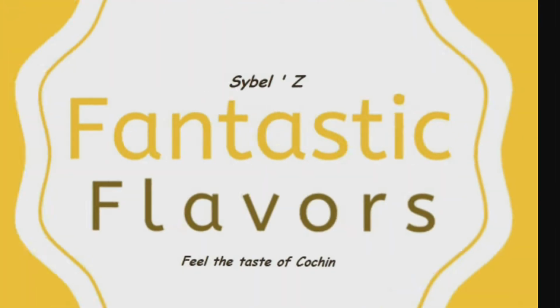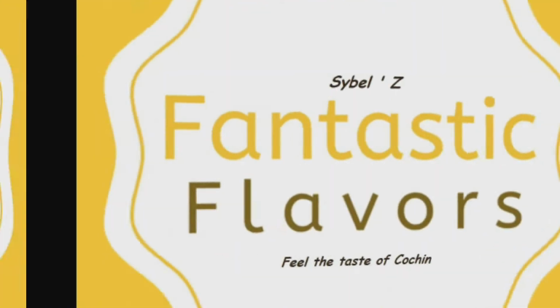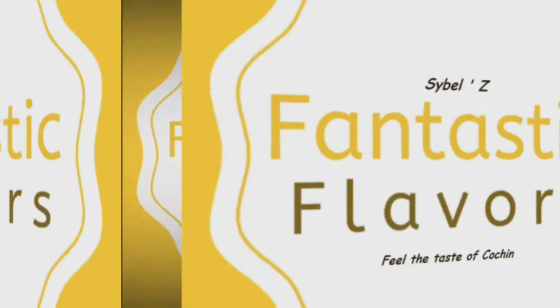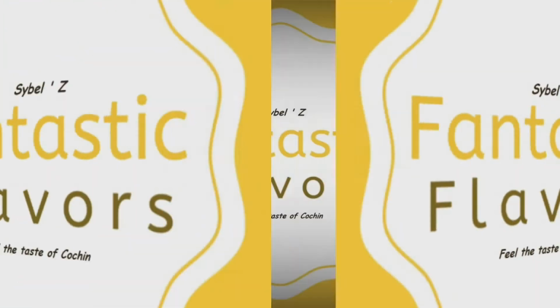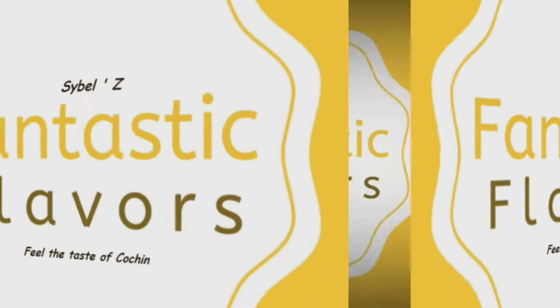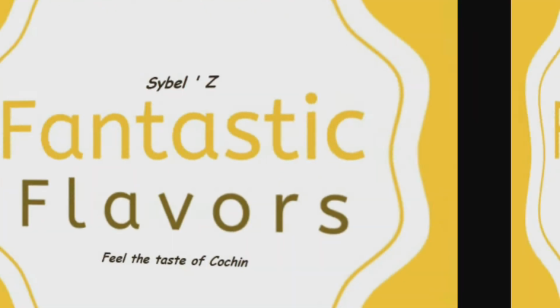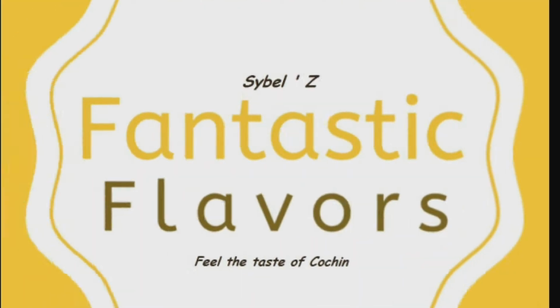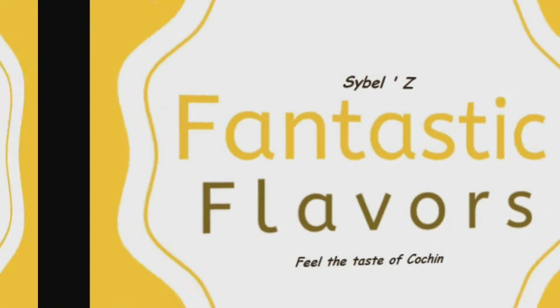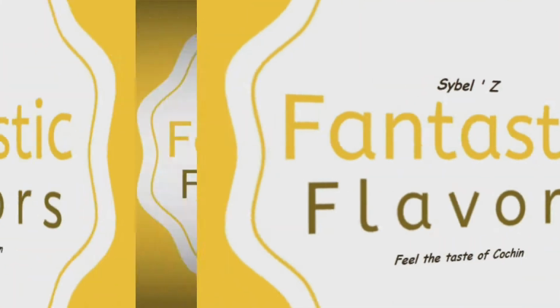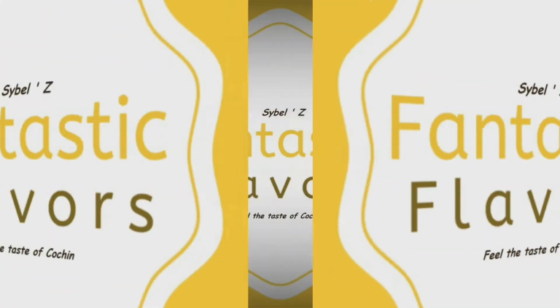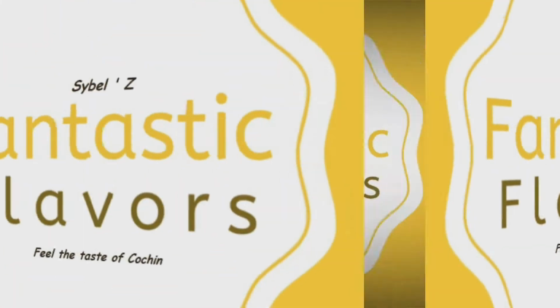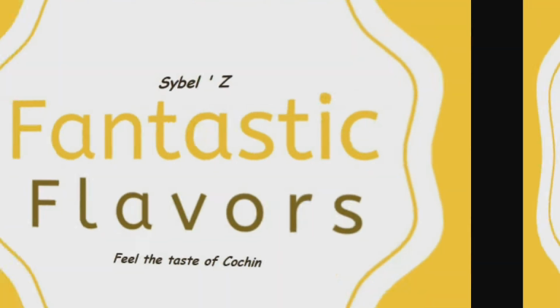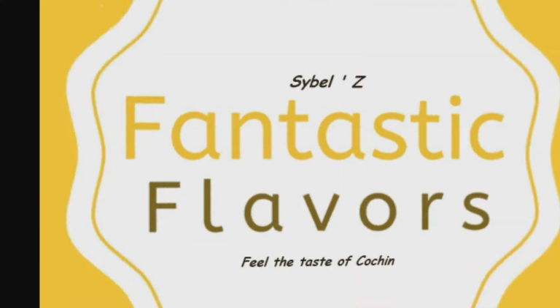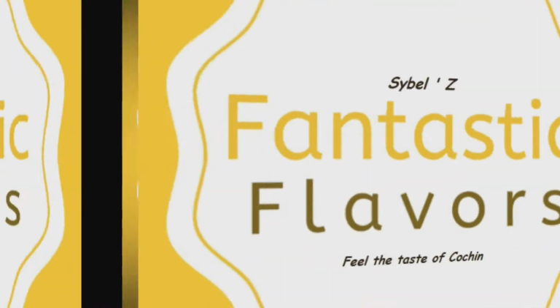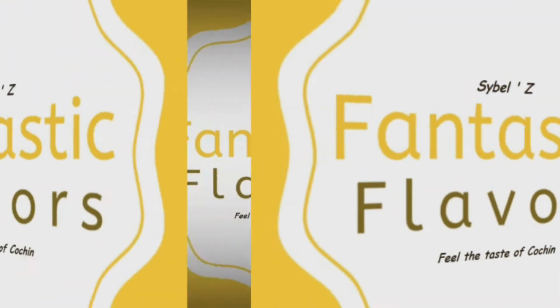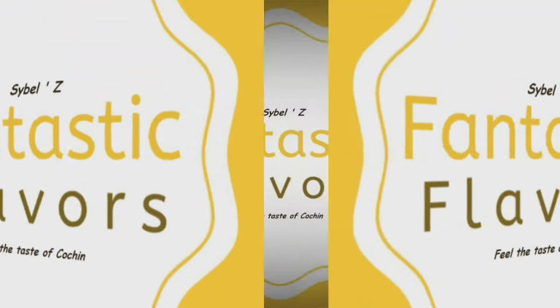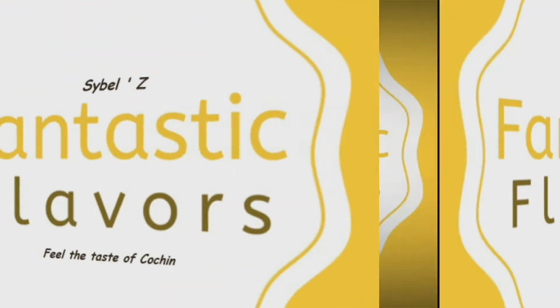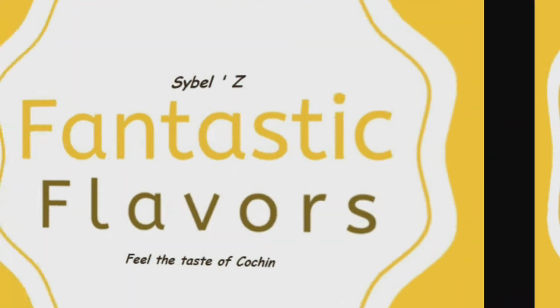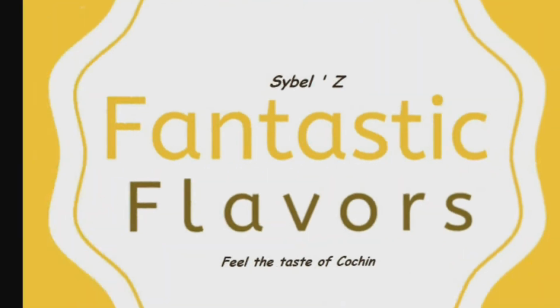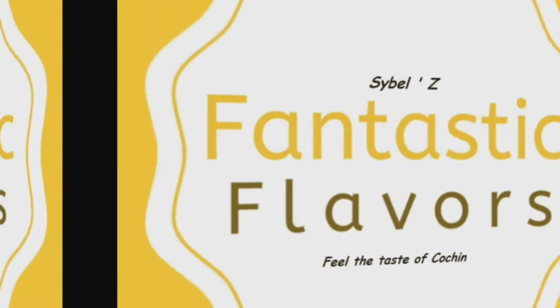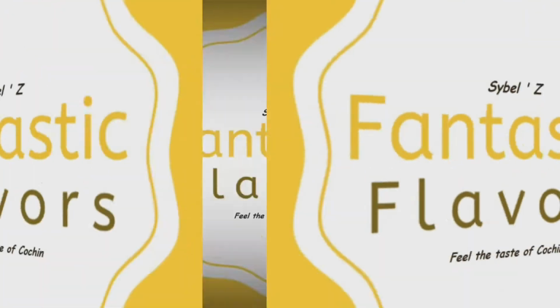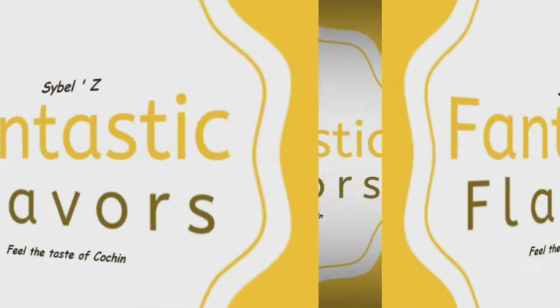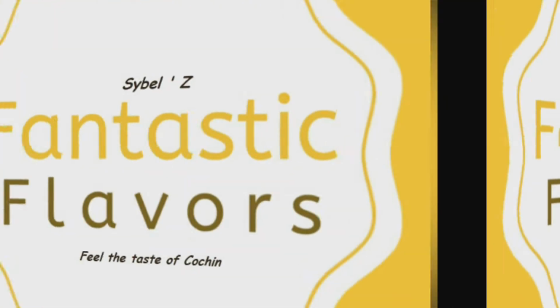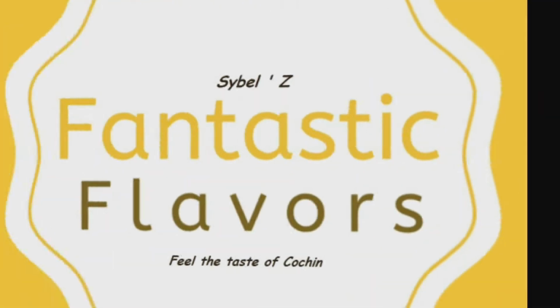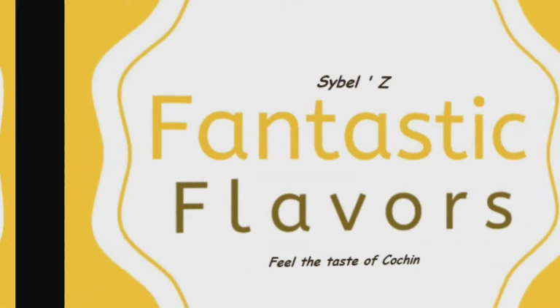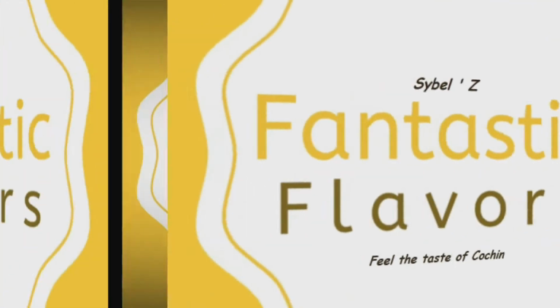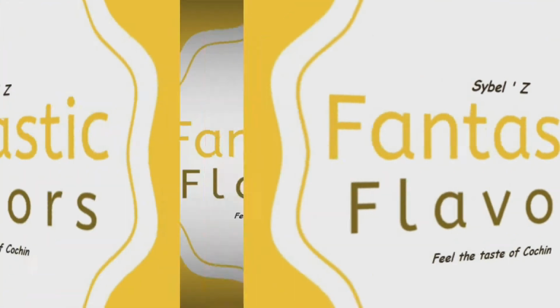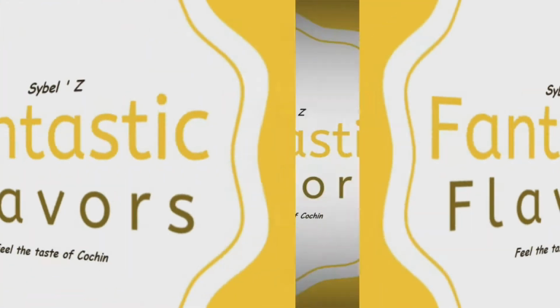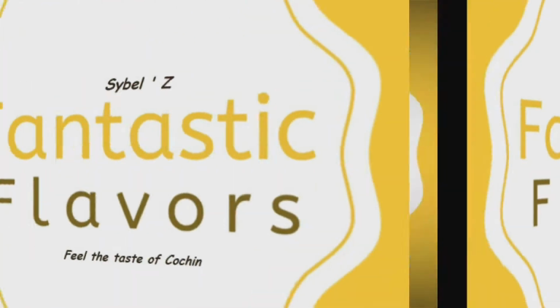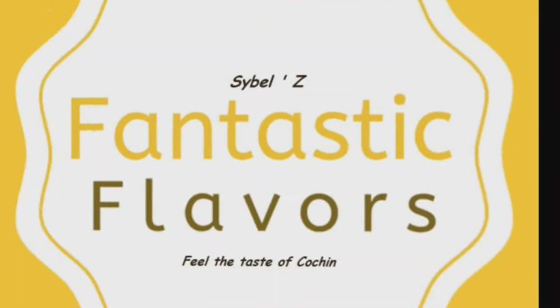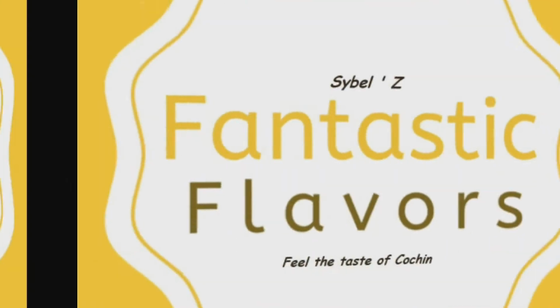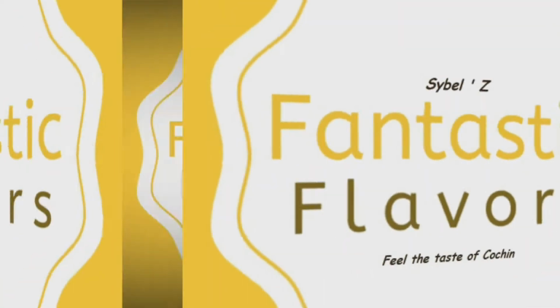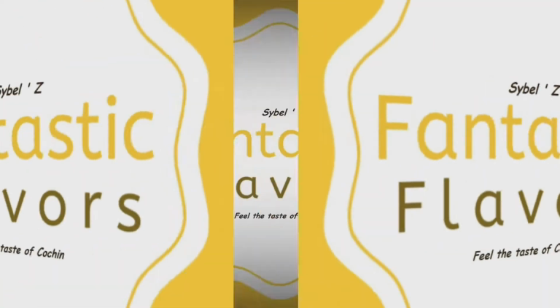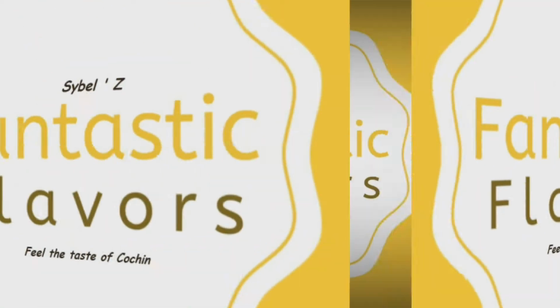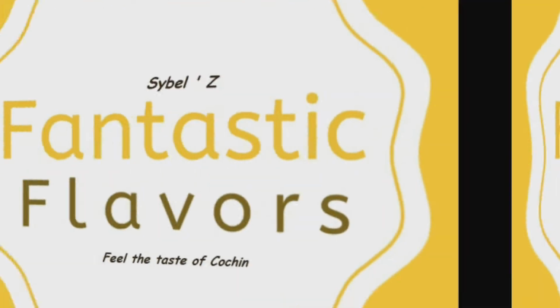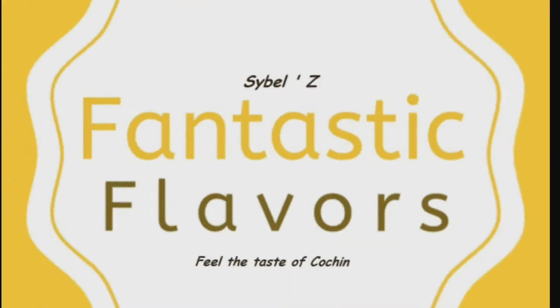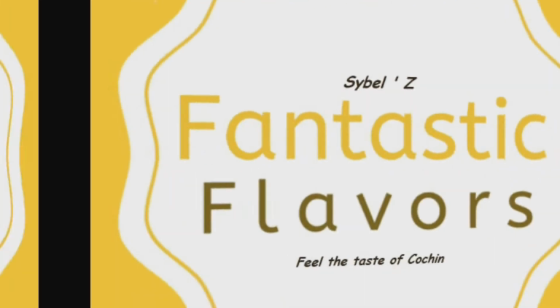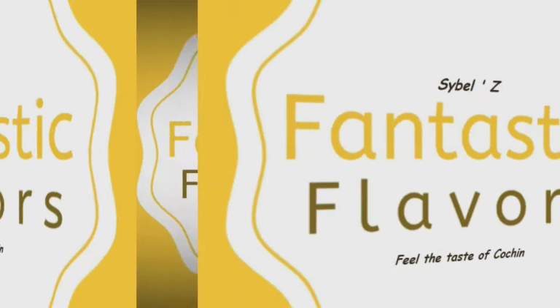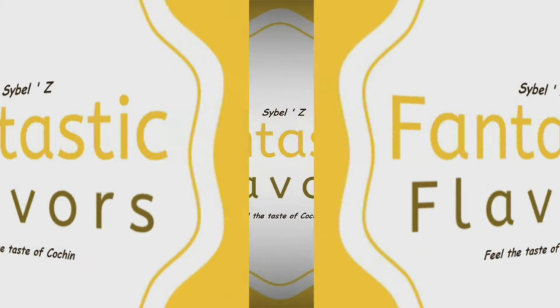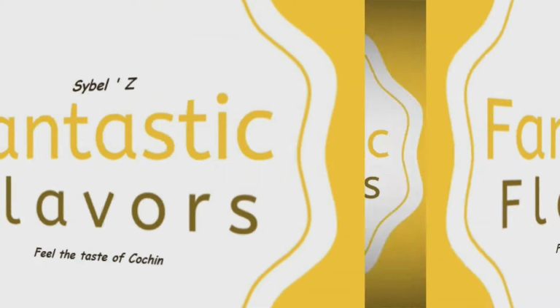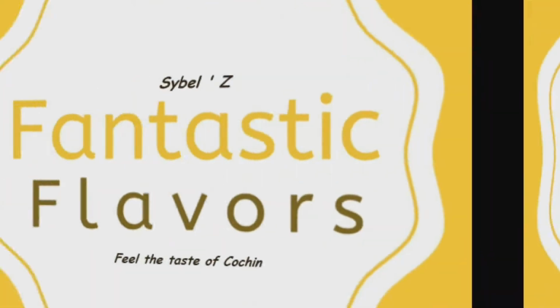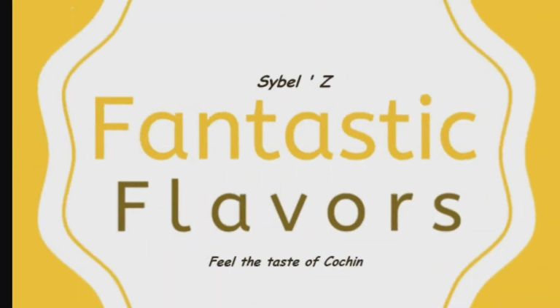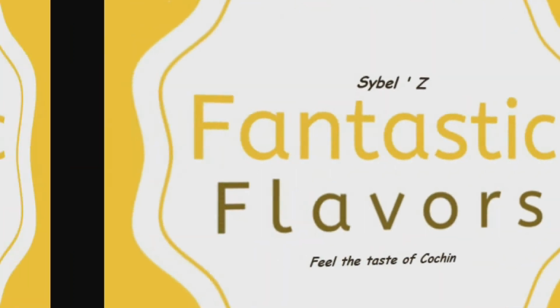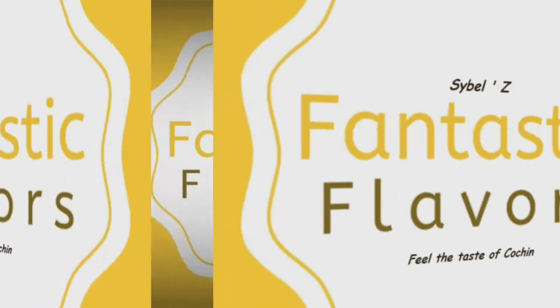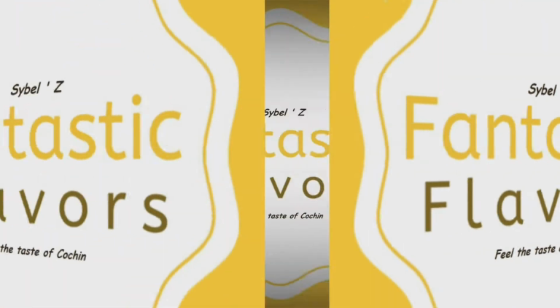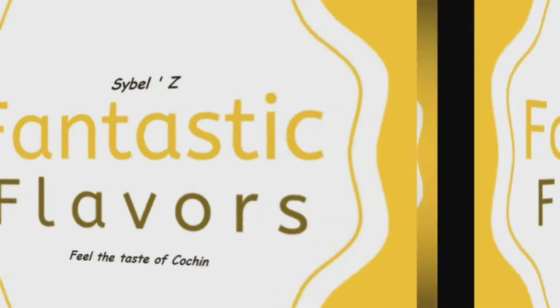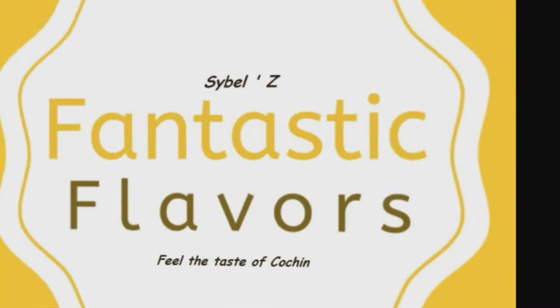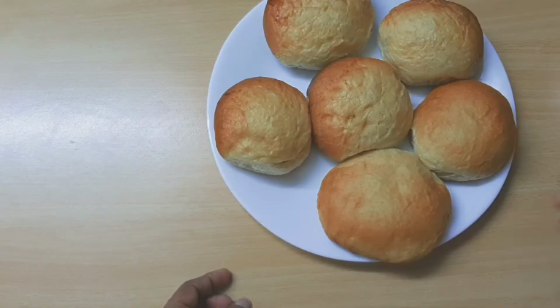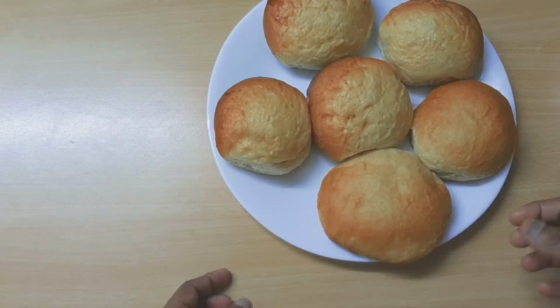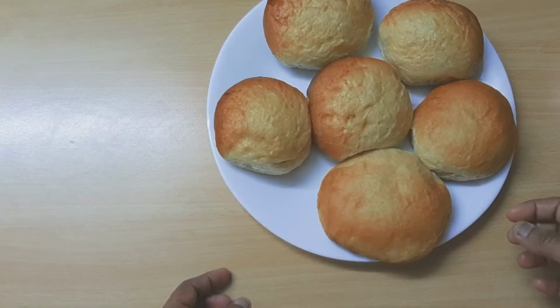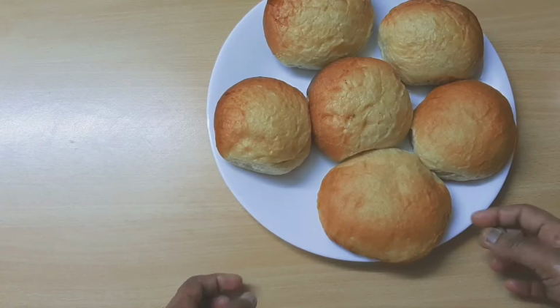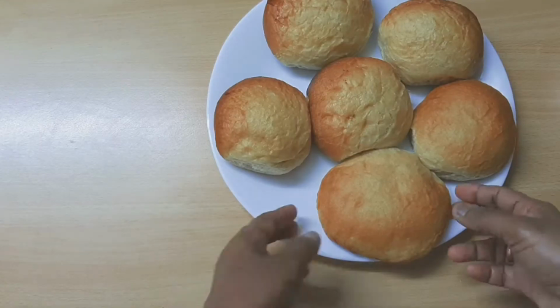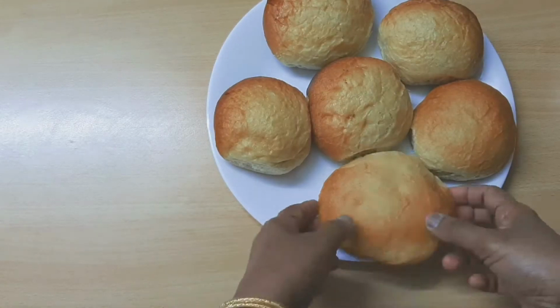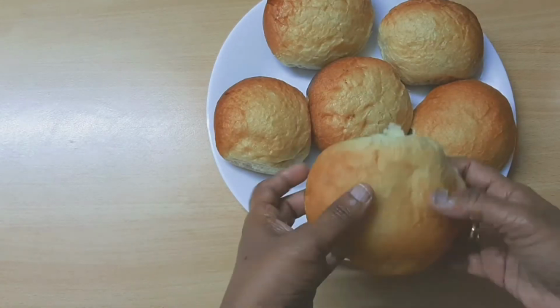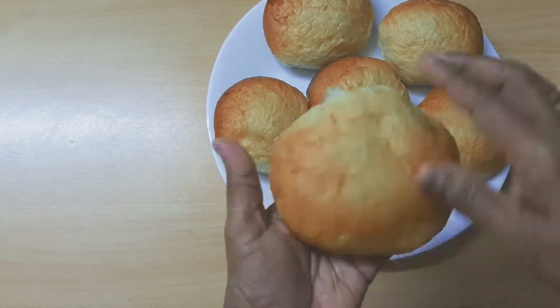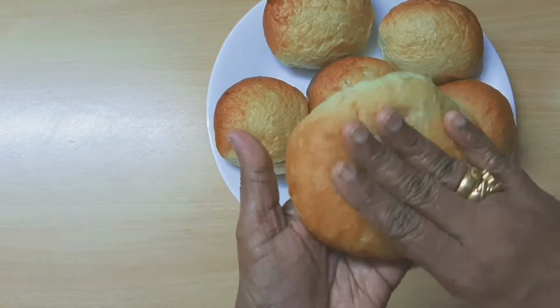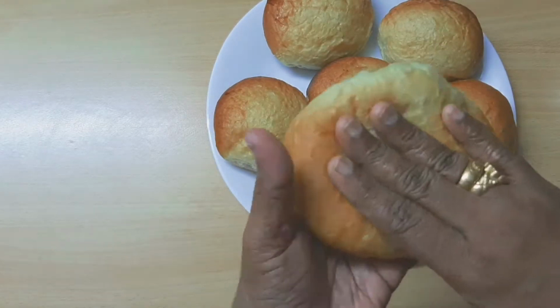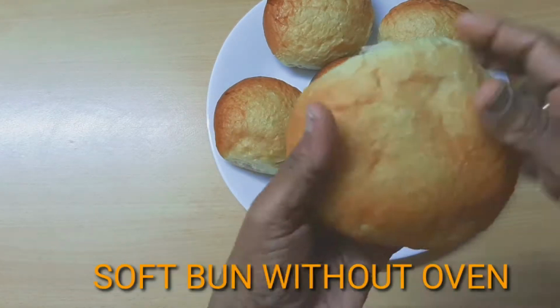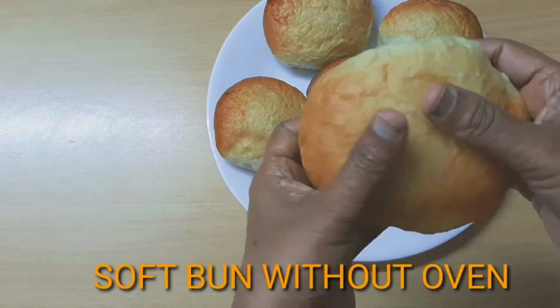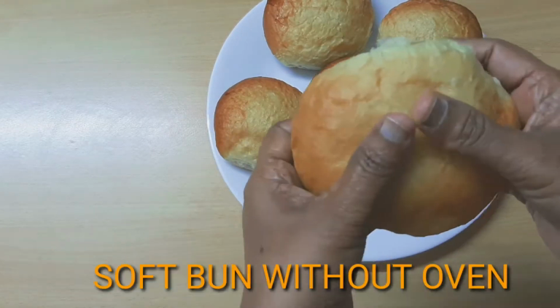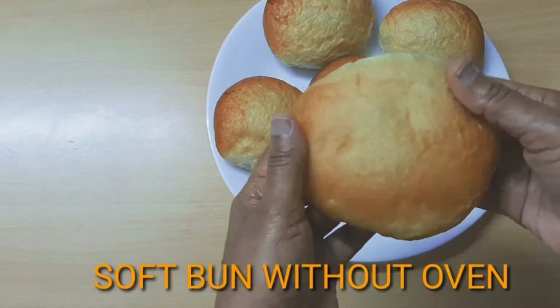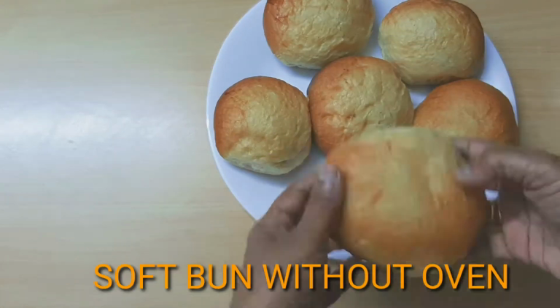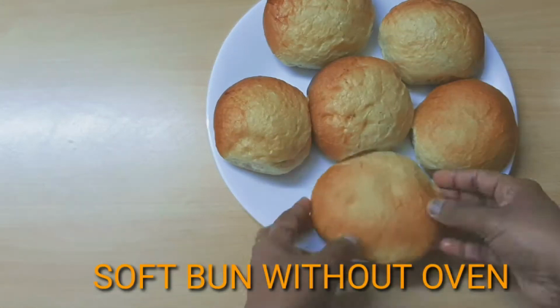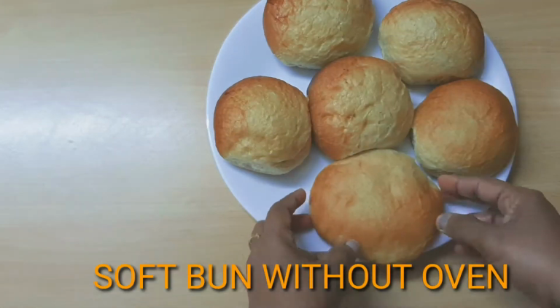Hello friends, welcome back to Fantastic Flavors. This is Ibel. Hello everyone! I am here to make a homemade bun.